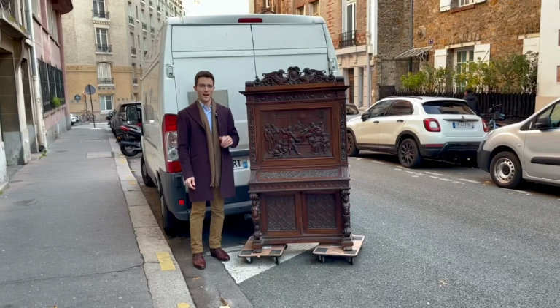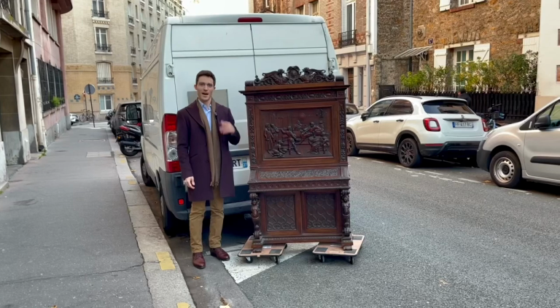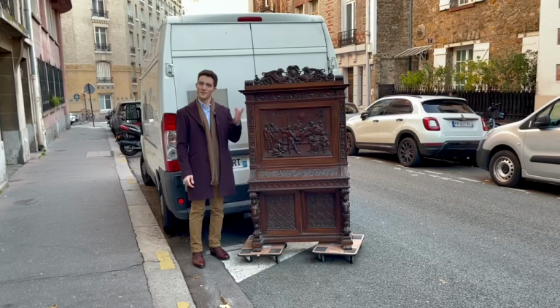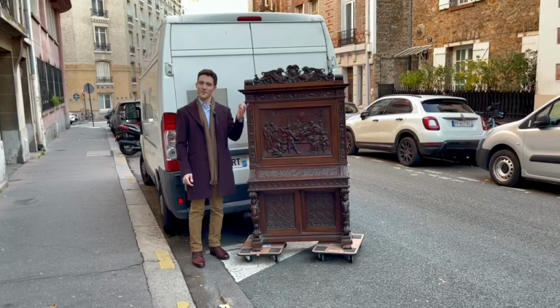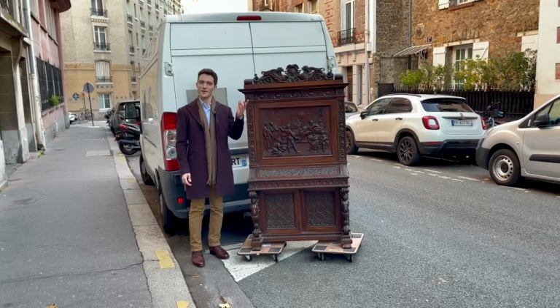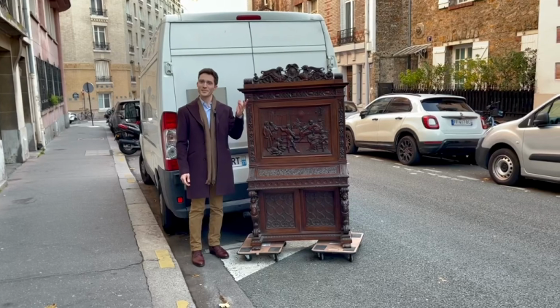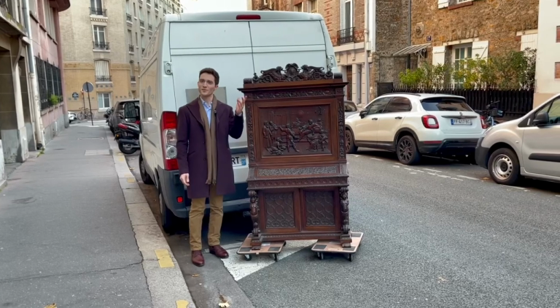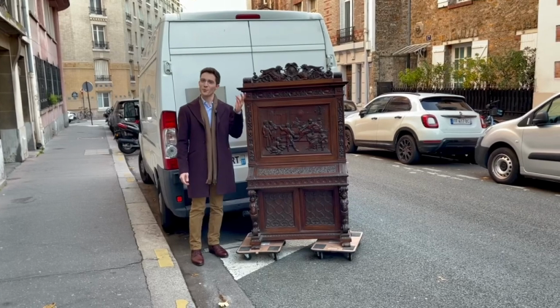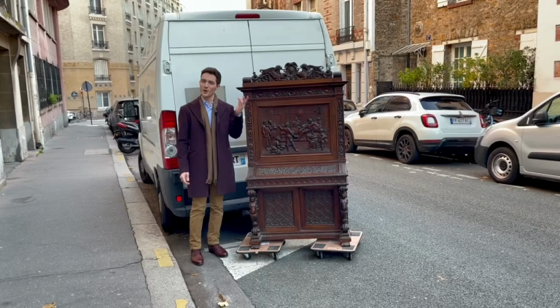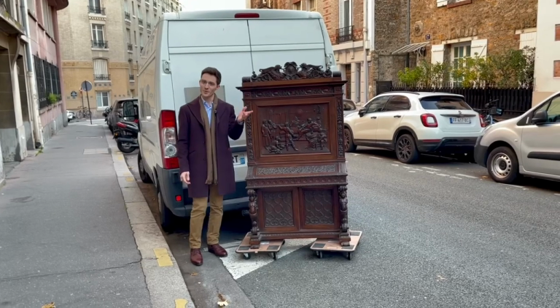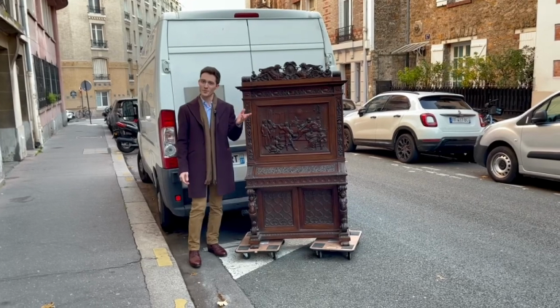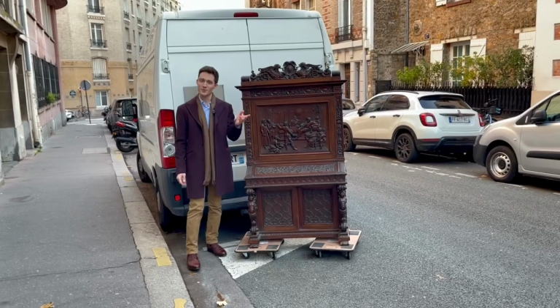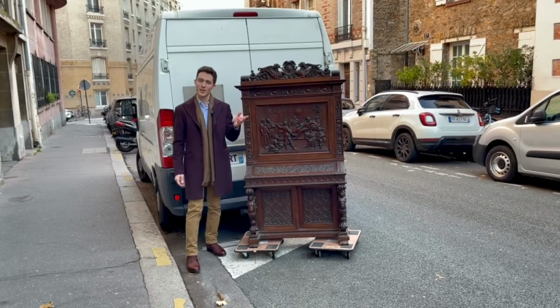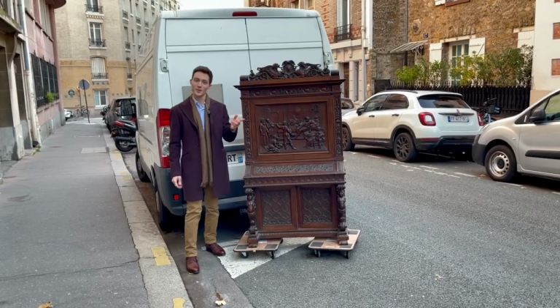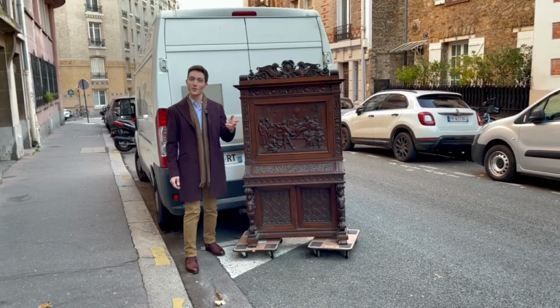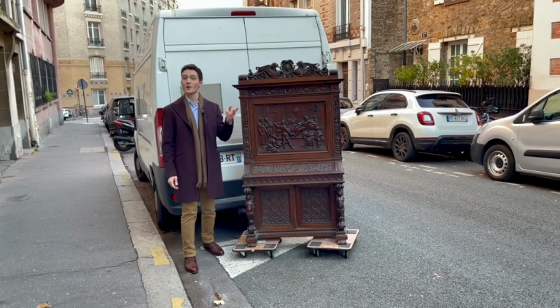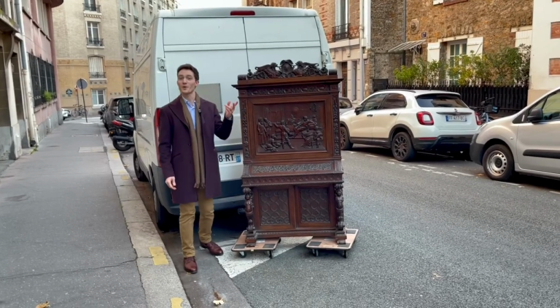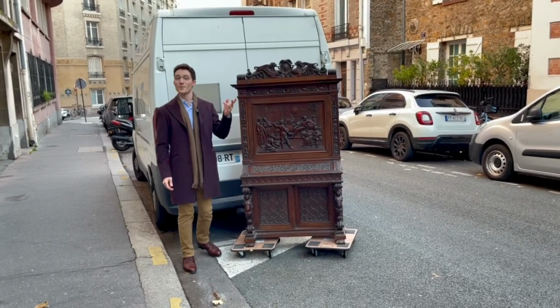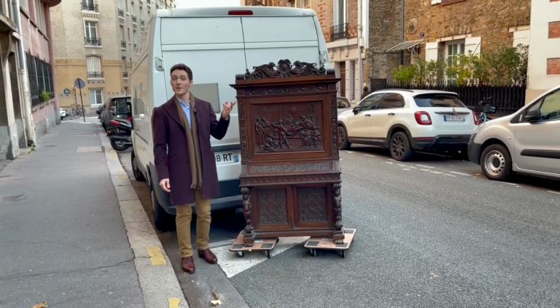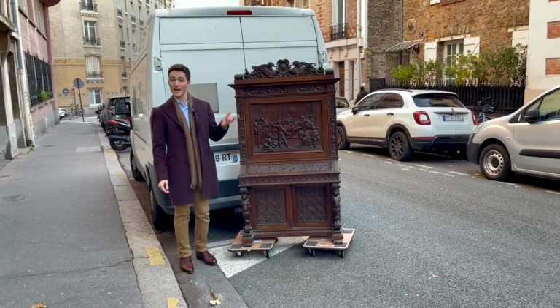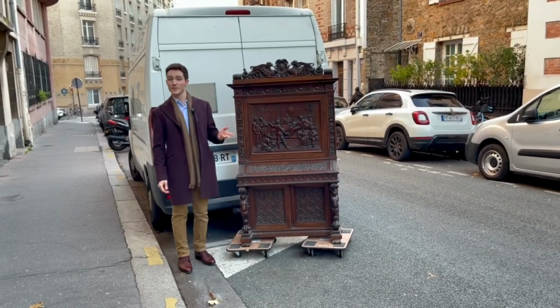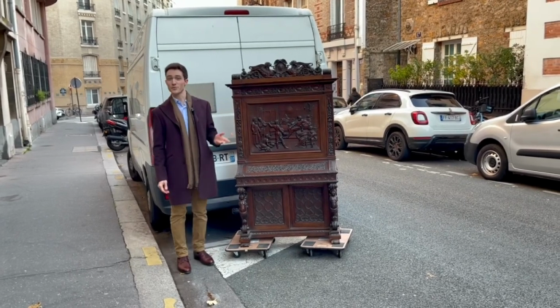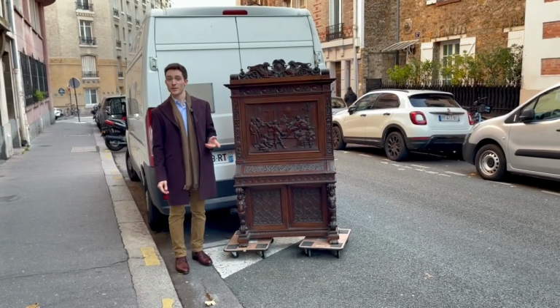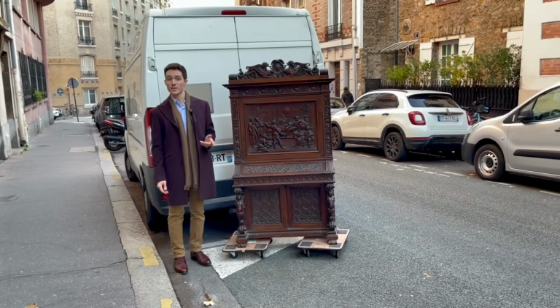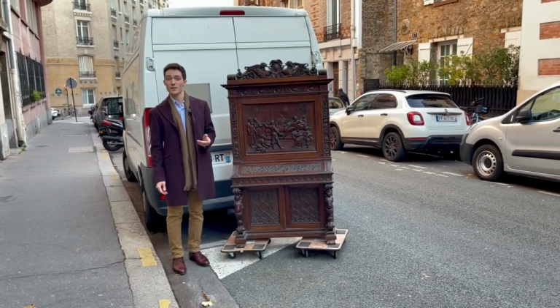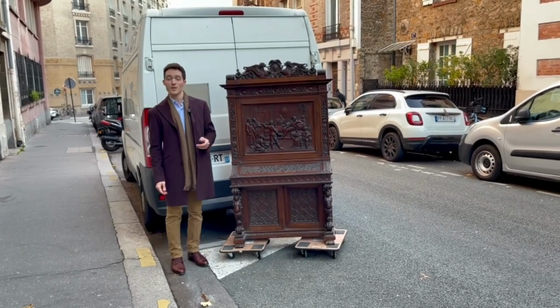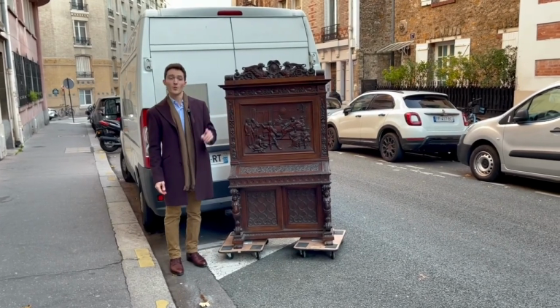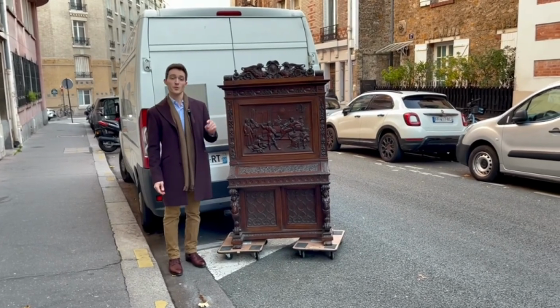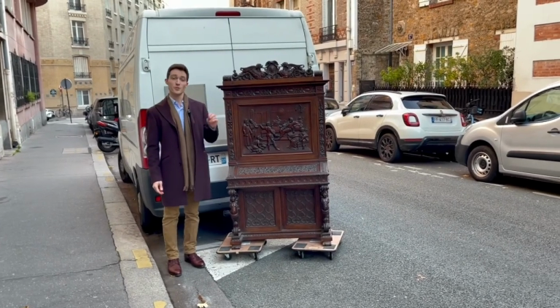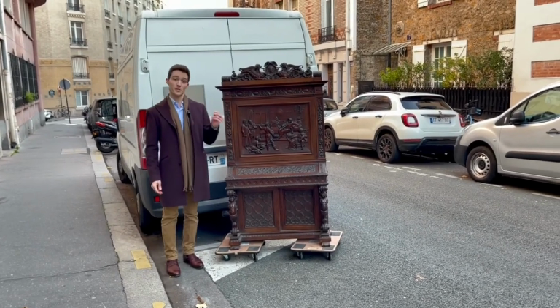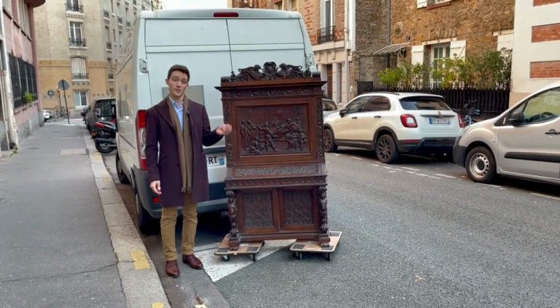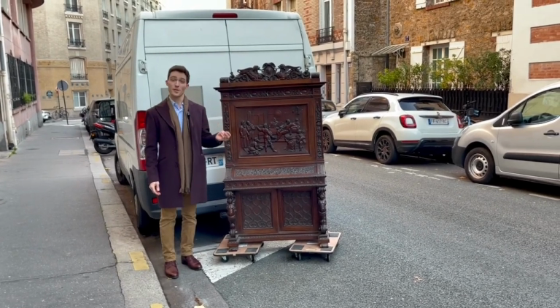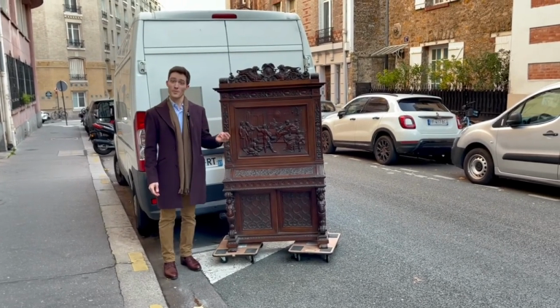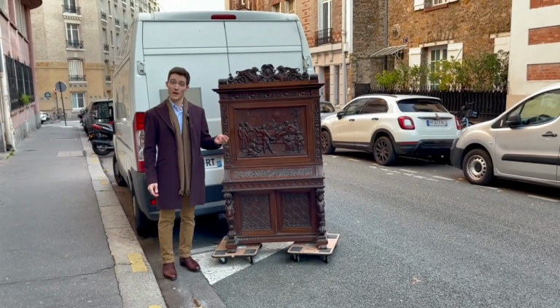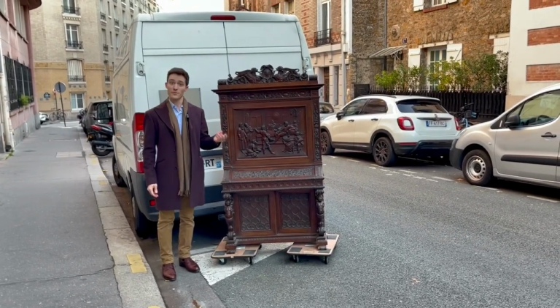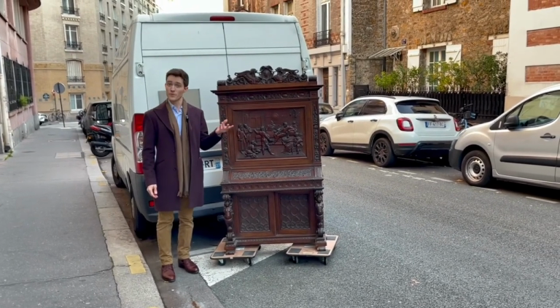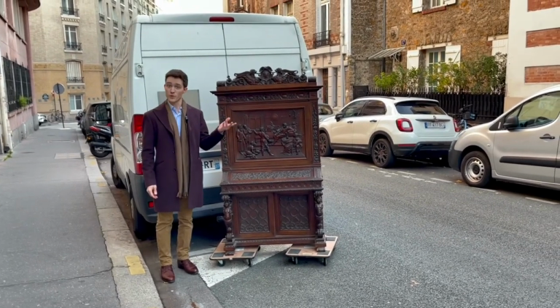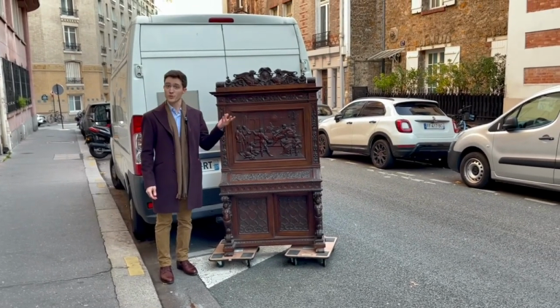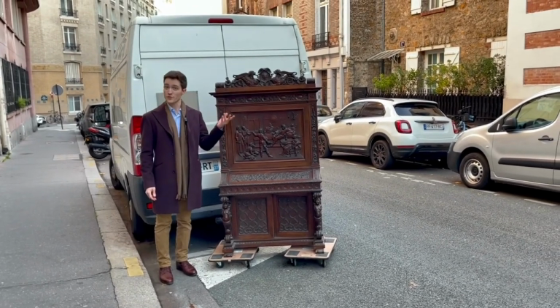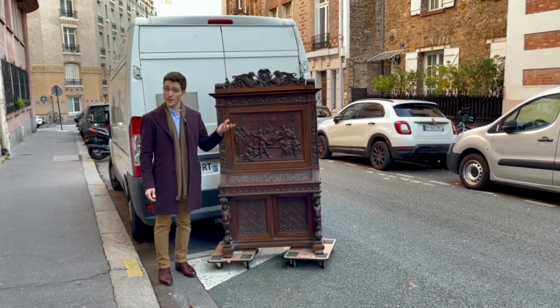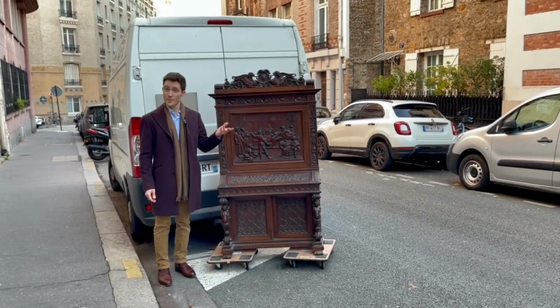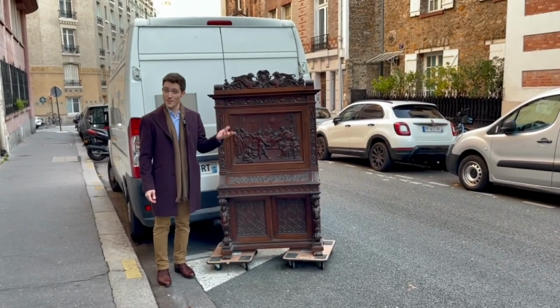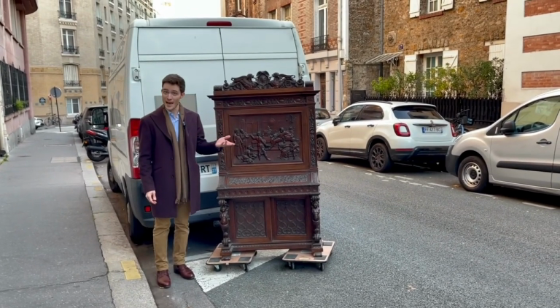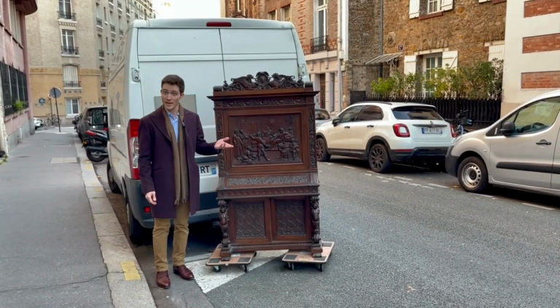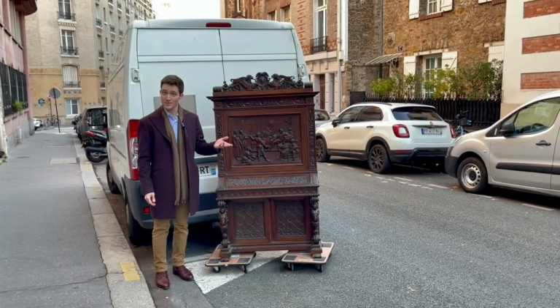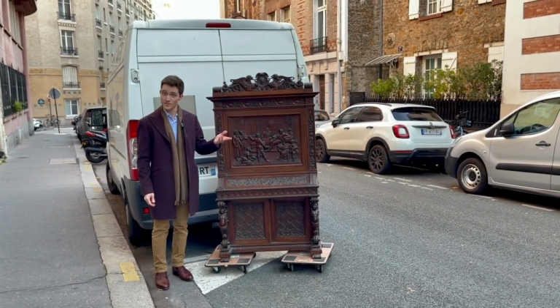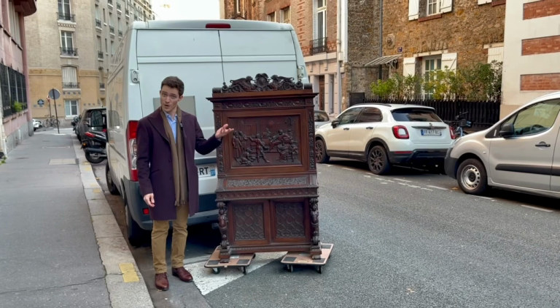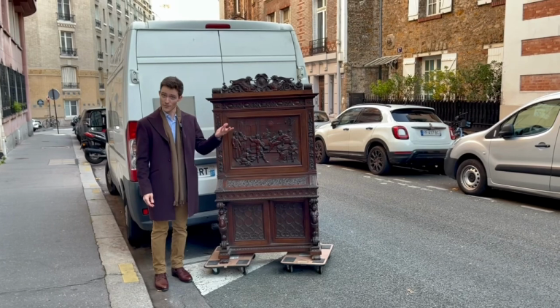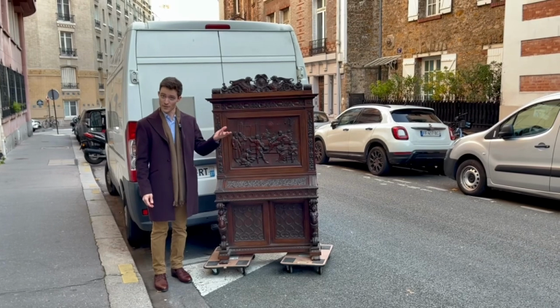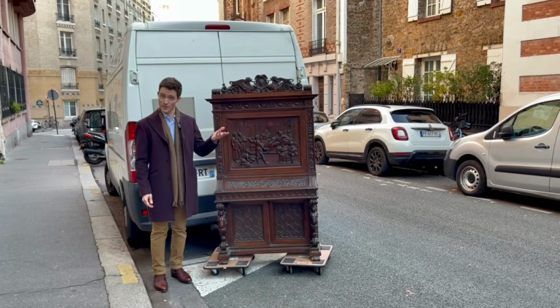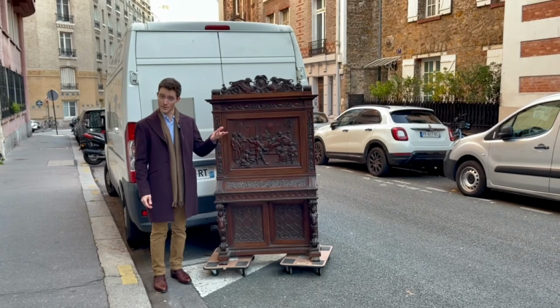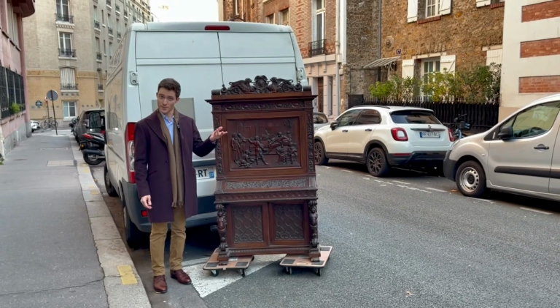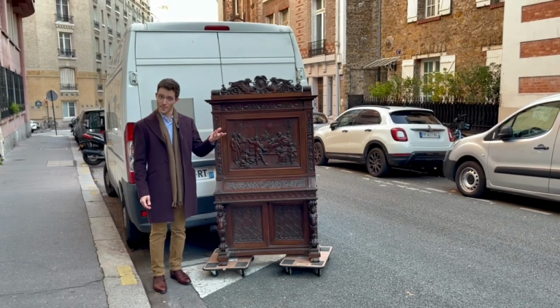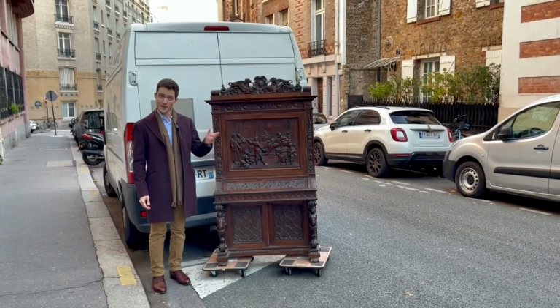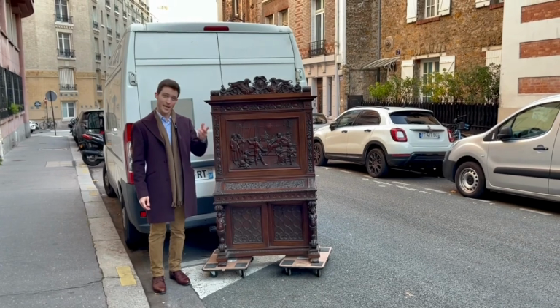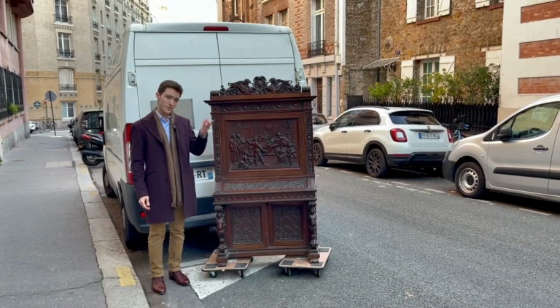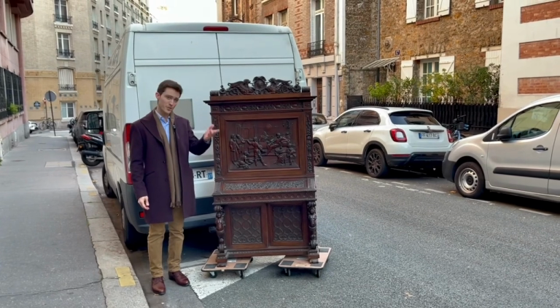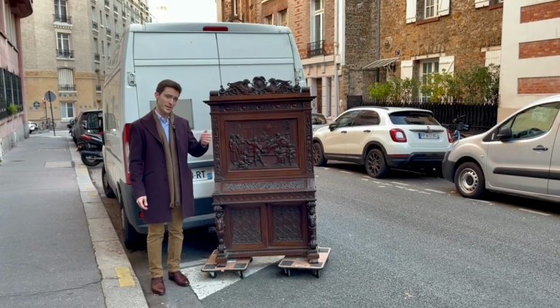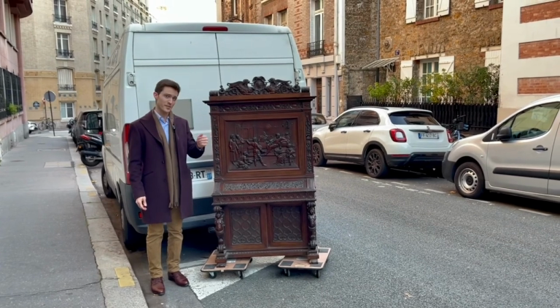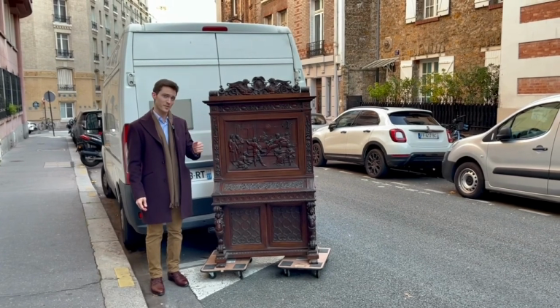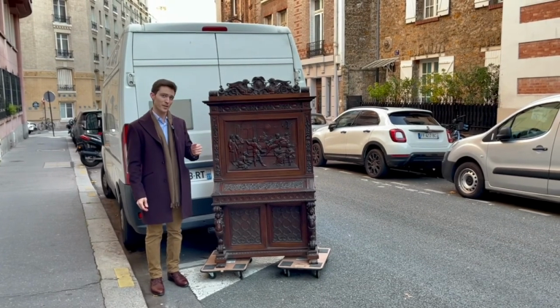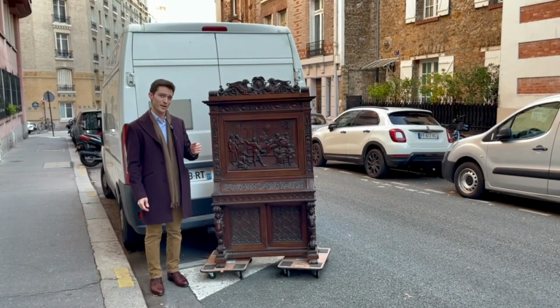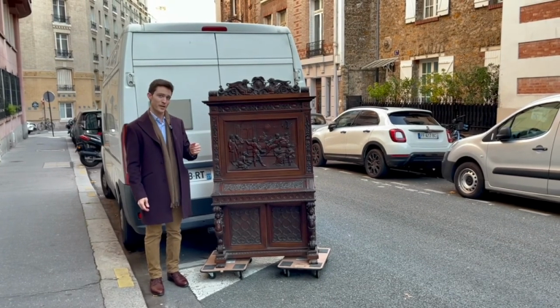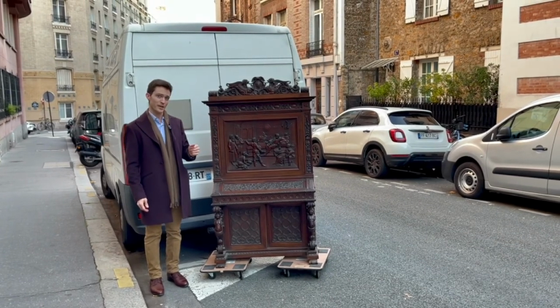Hi everybody. Welcome to the channel, or welcome back to the channel, which is still about furniture from the past, of all things — namely shedding some light on it.